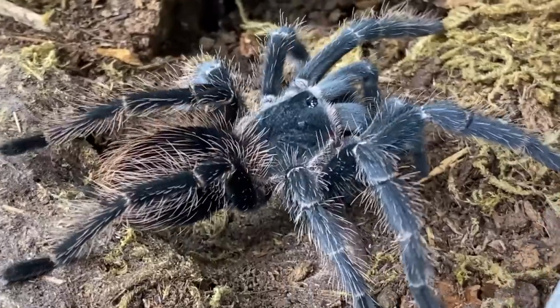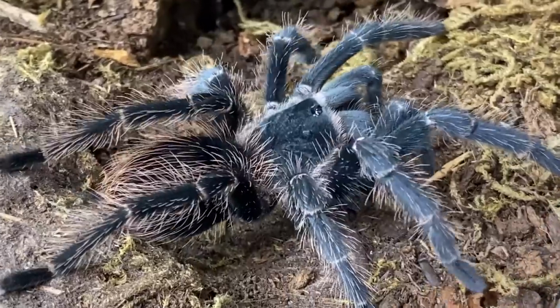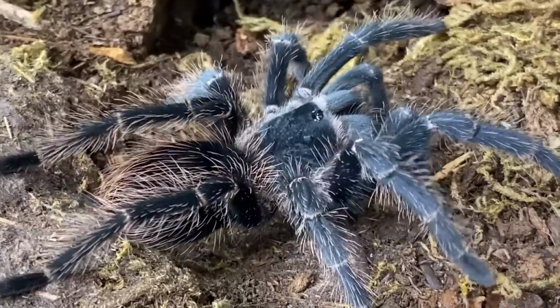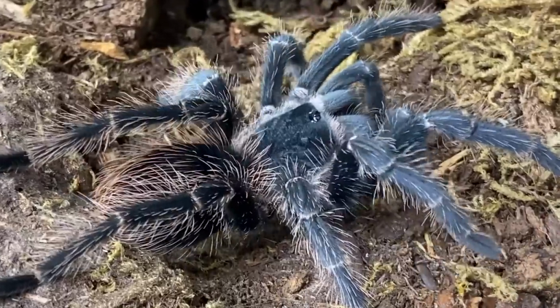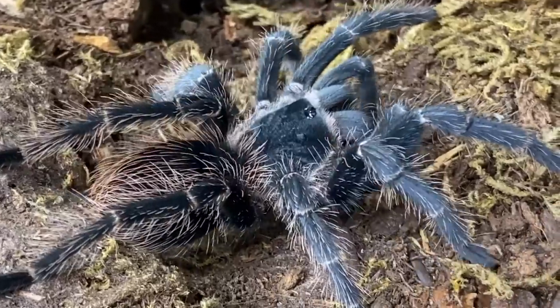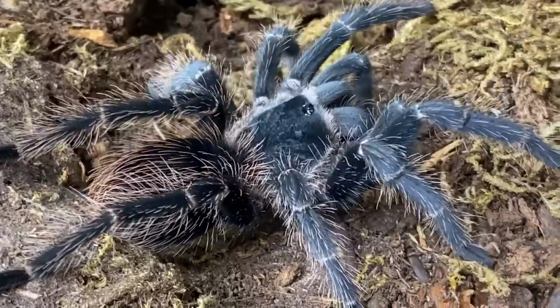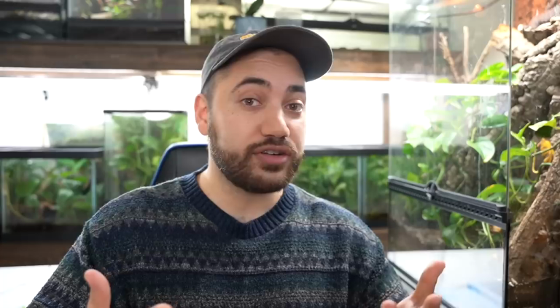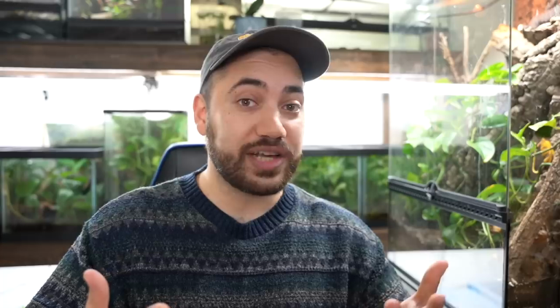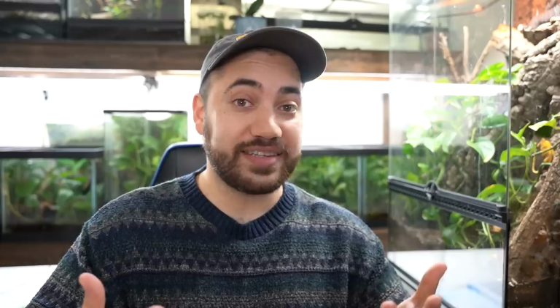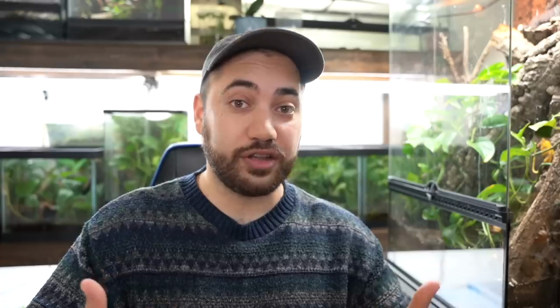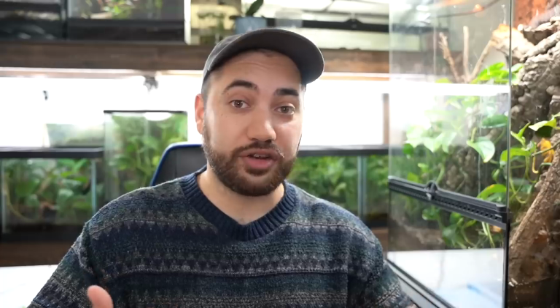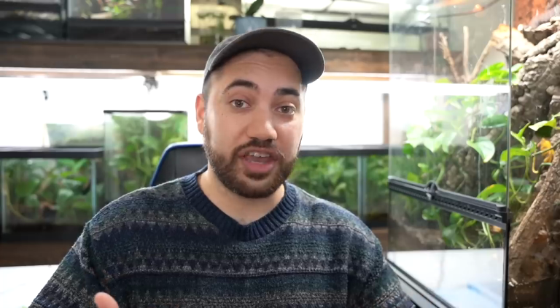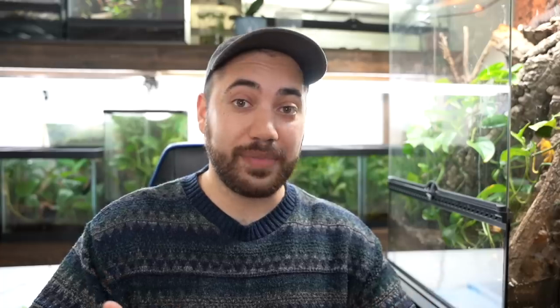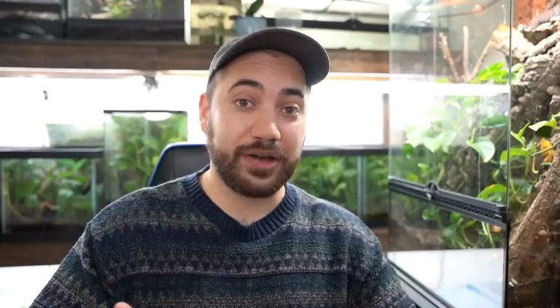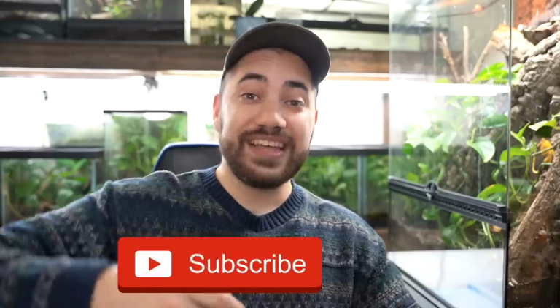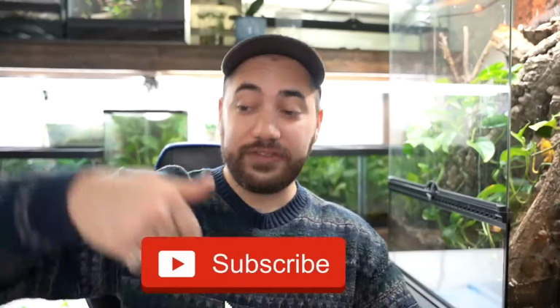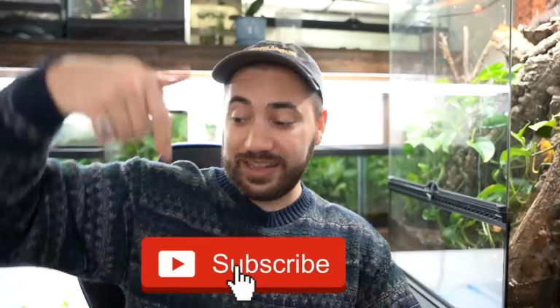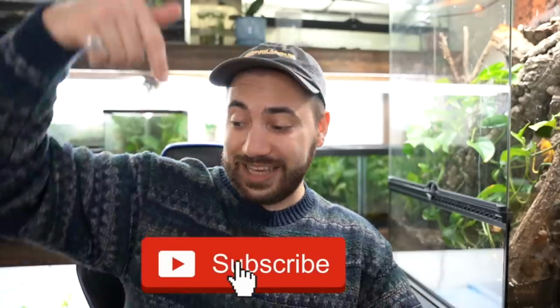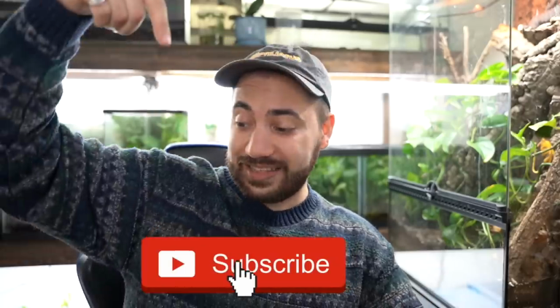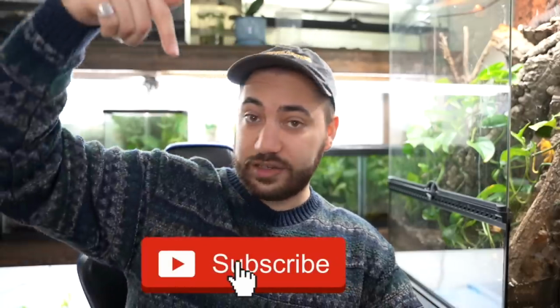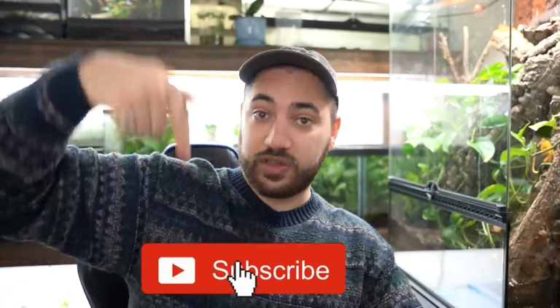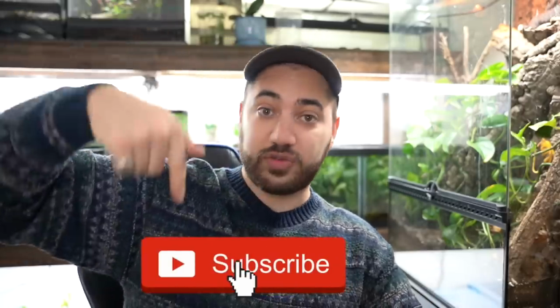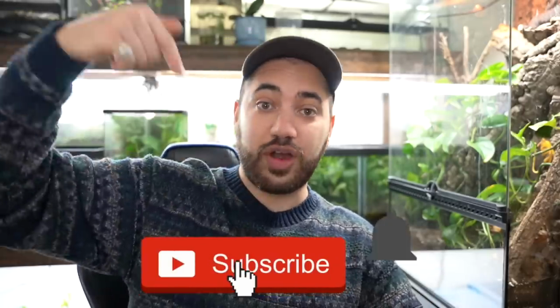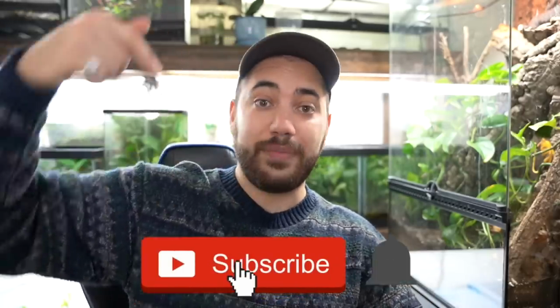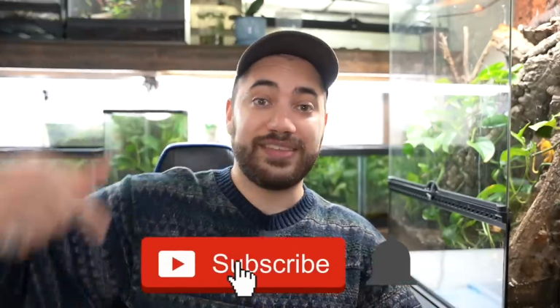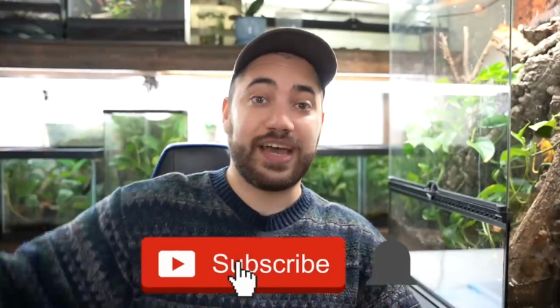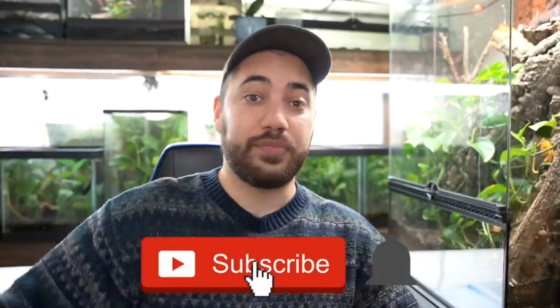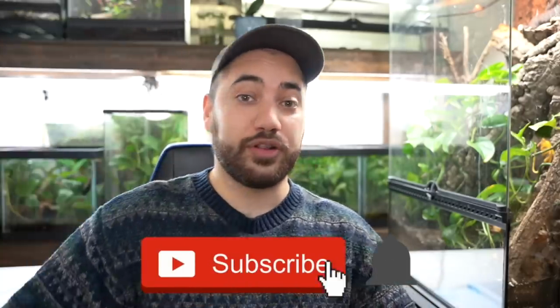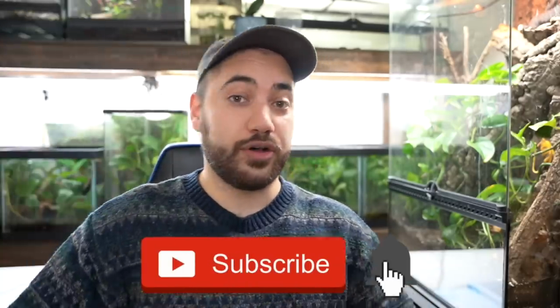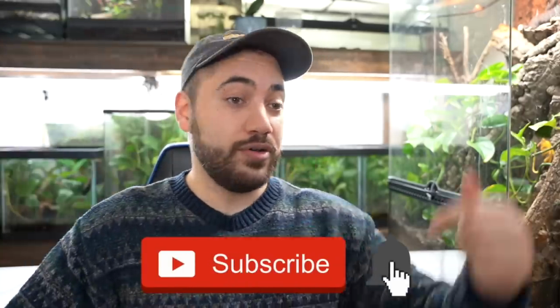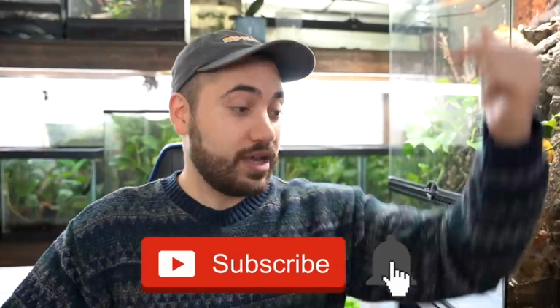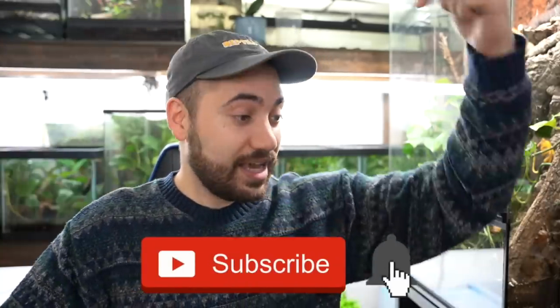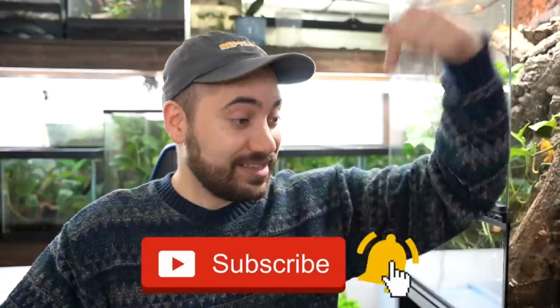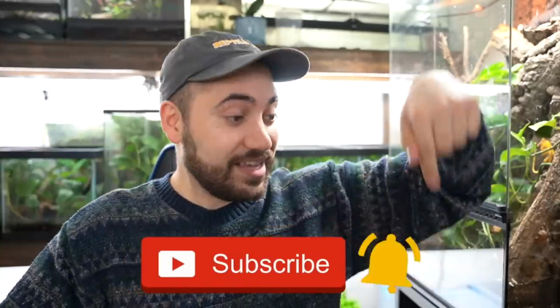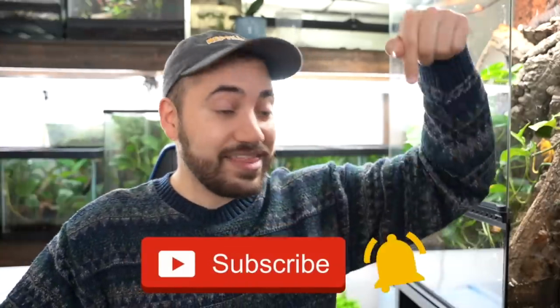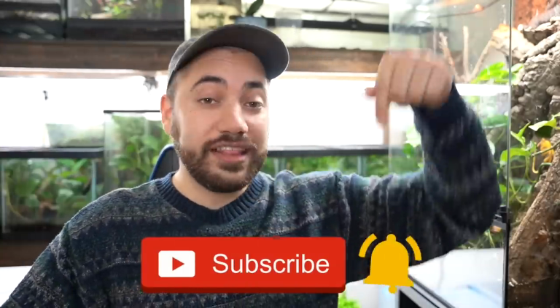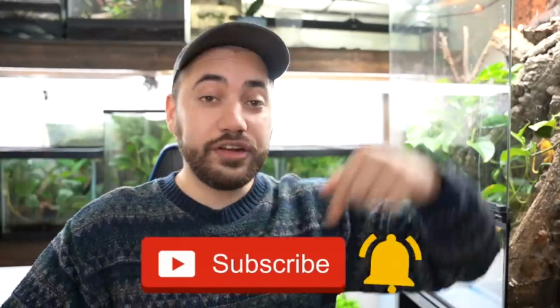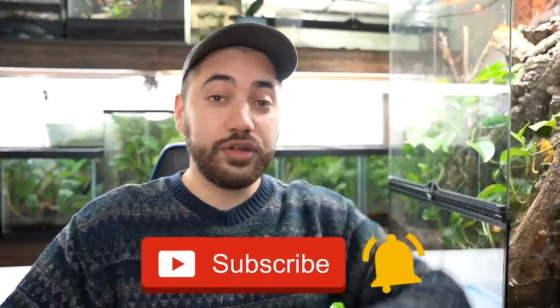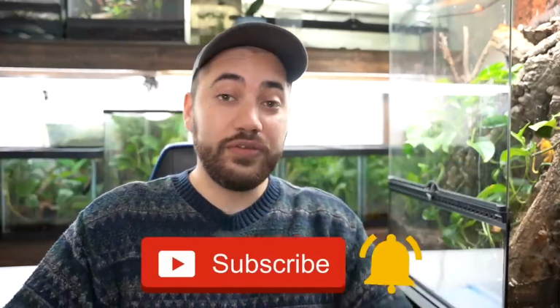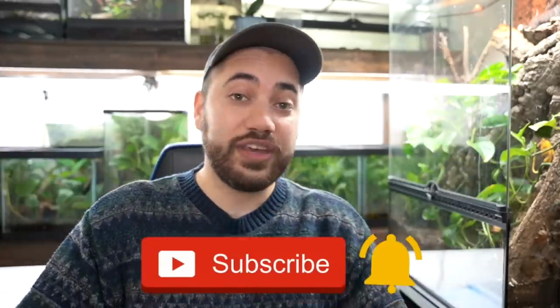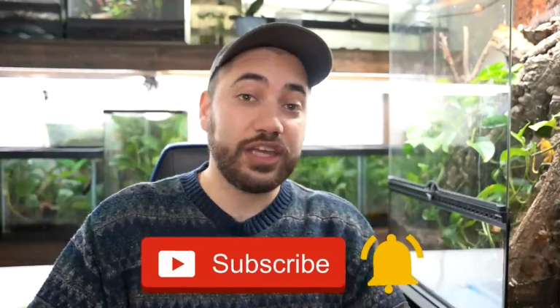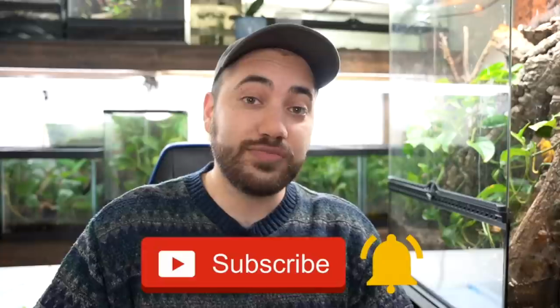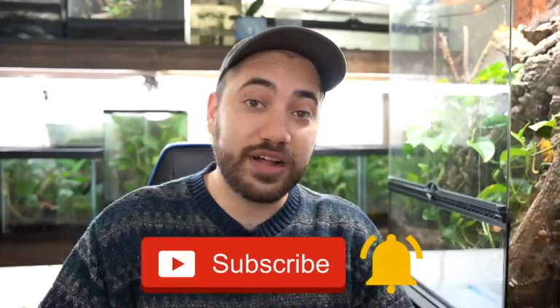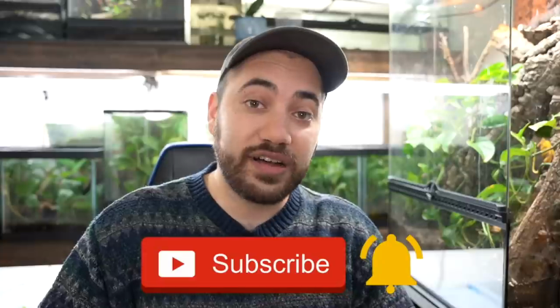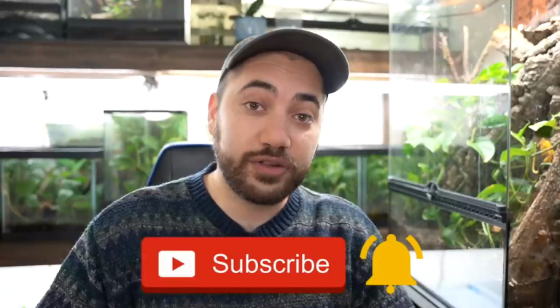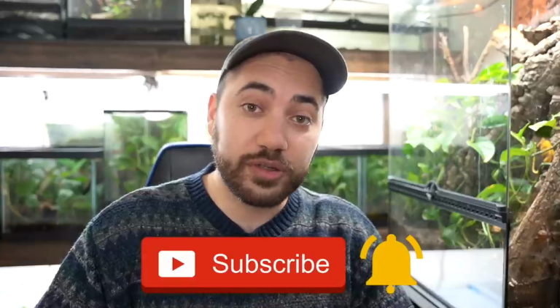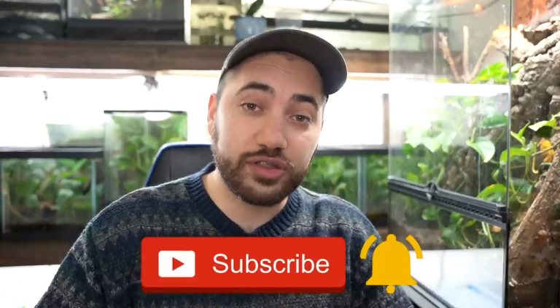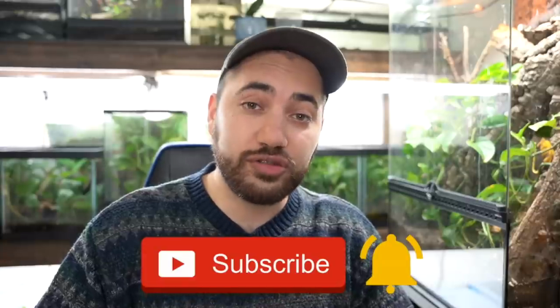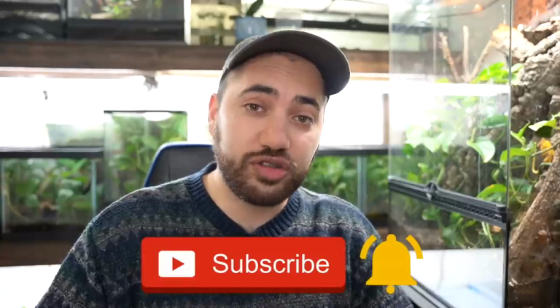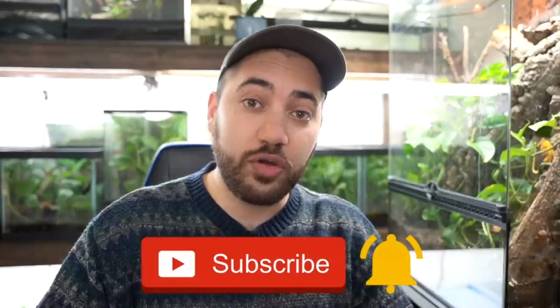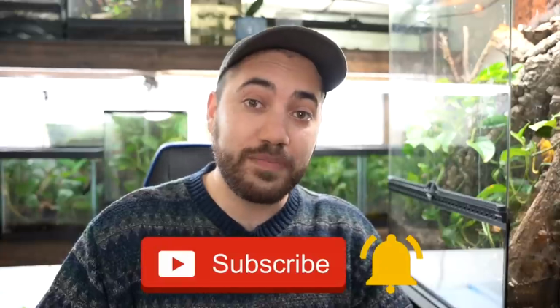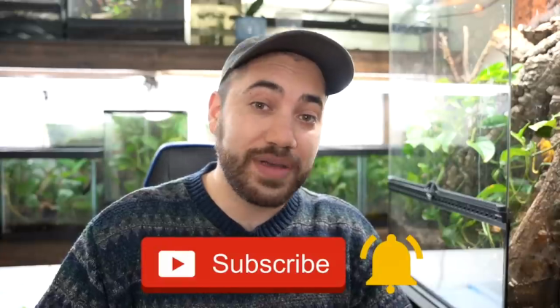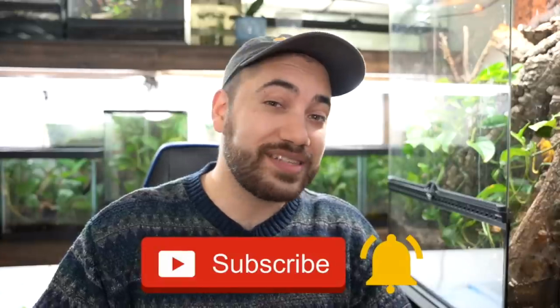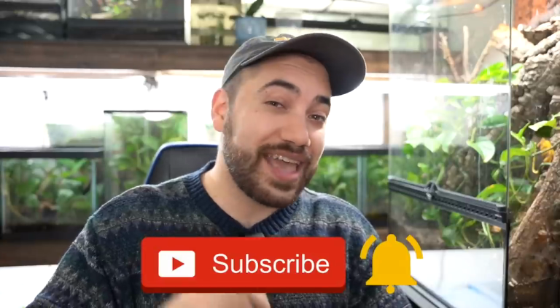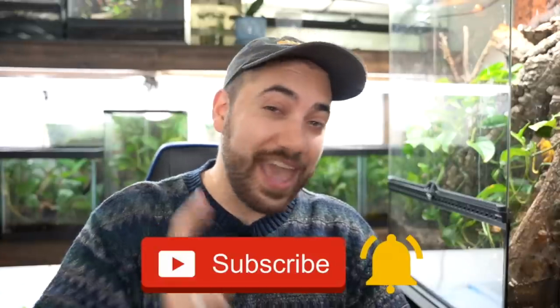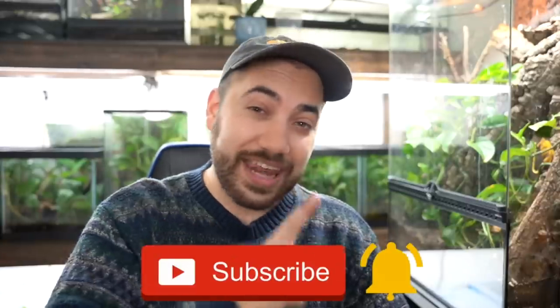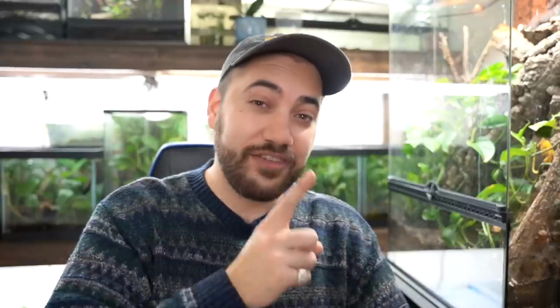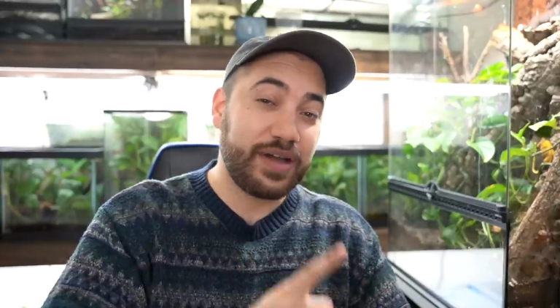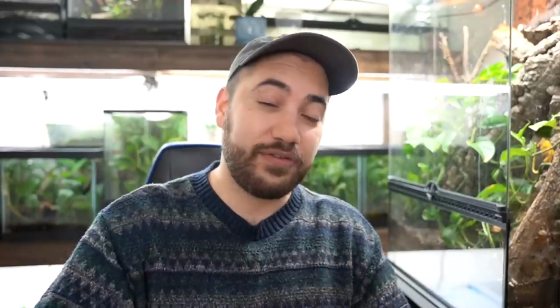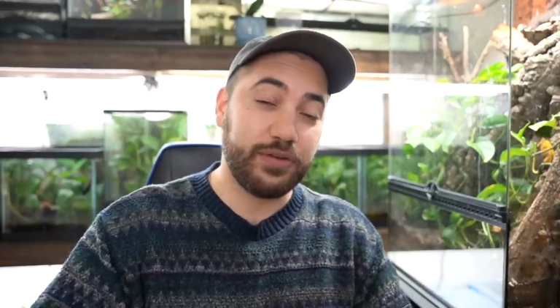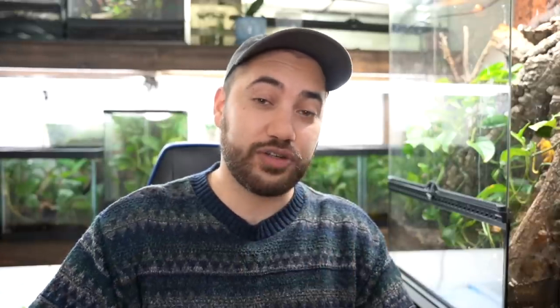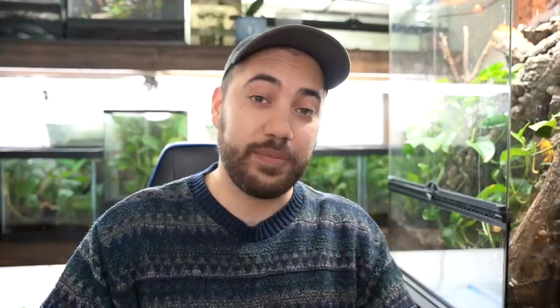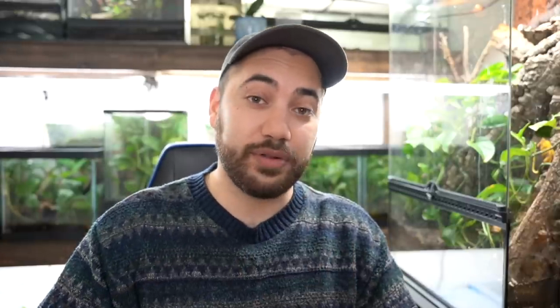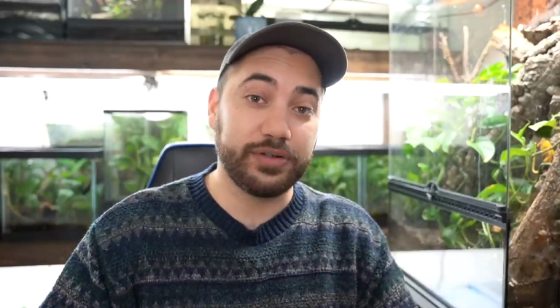So if that's something you're interested in learning about, definitely consider subscribing down below and hitting that little notification bell afterwards so you don't miss any of my future uploads.